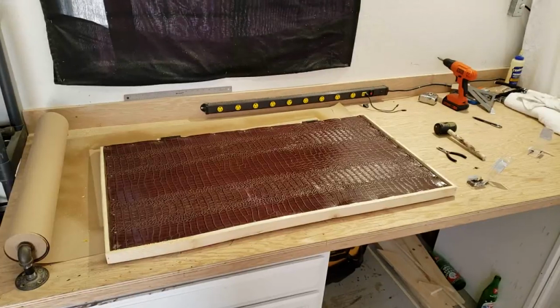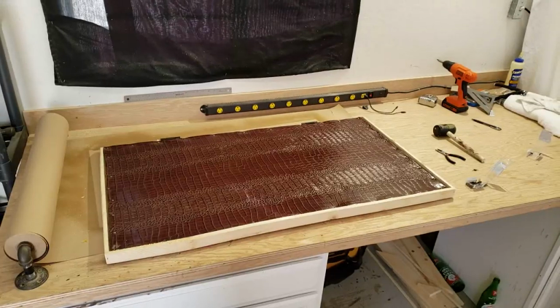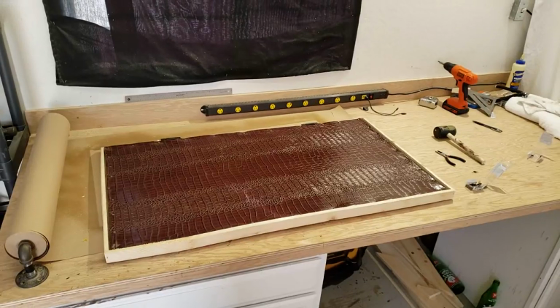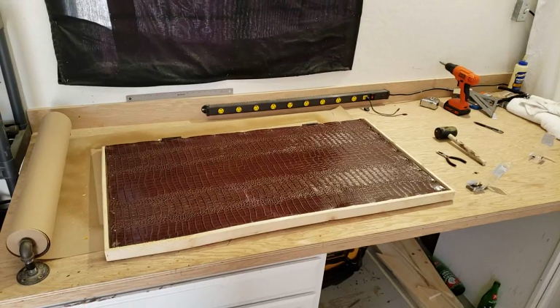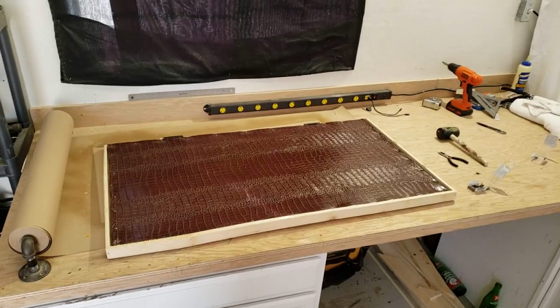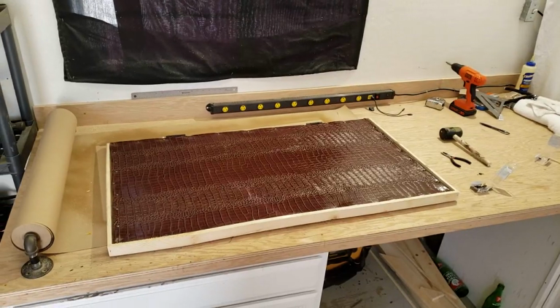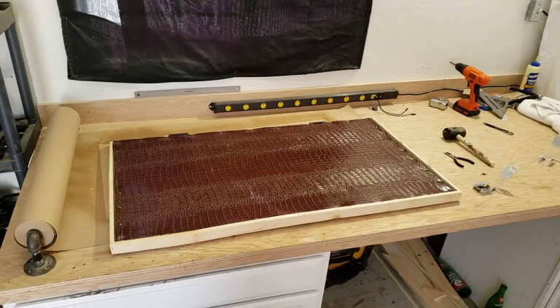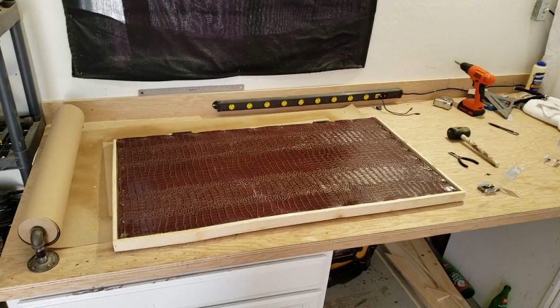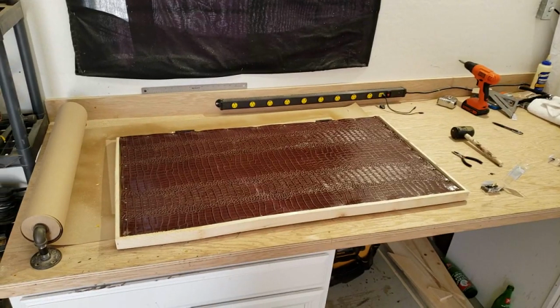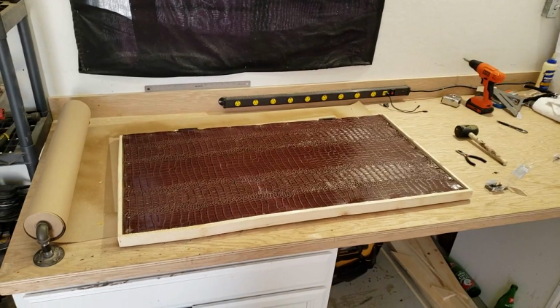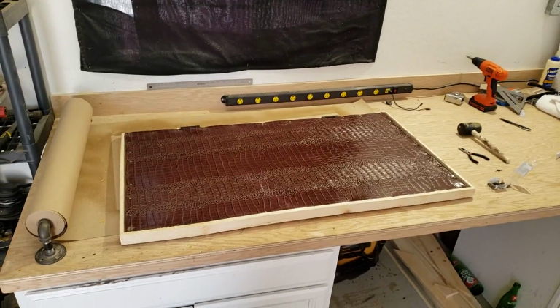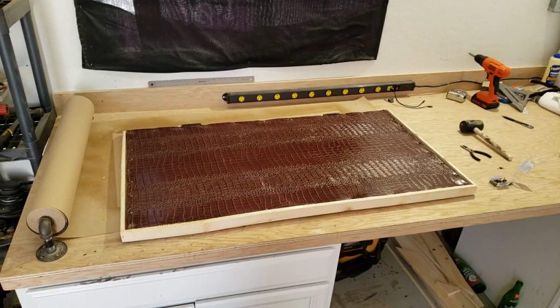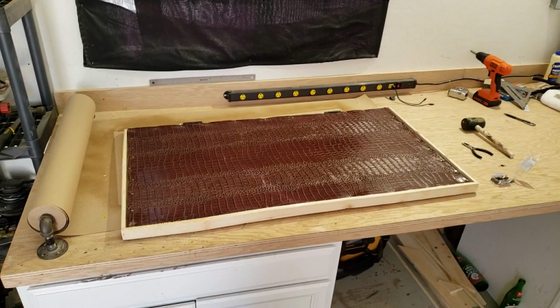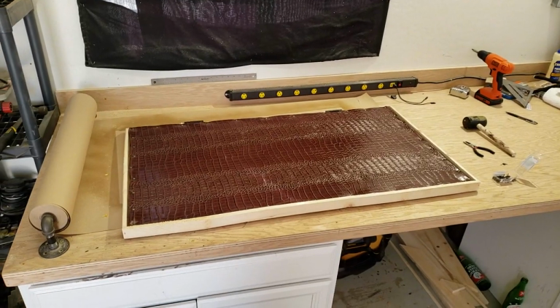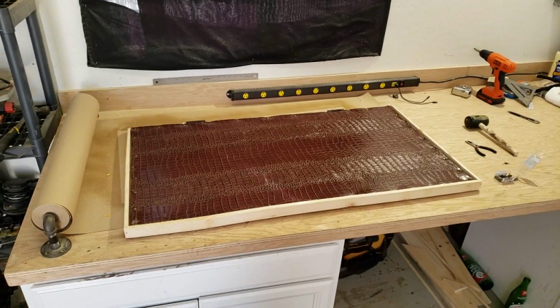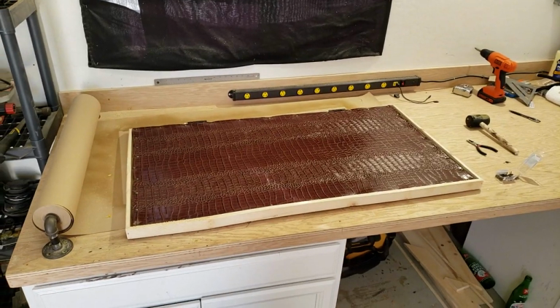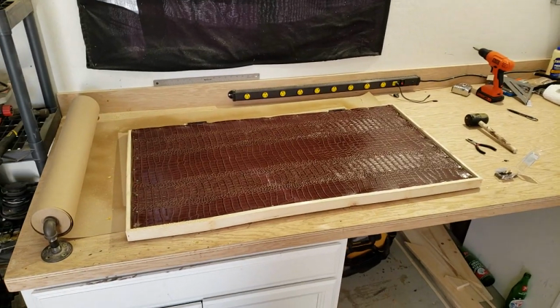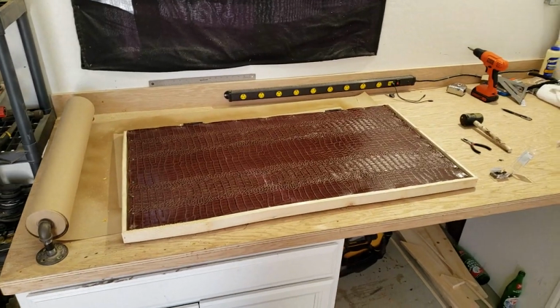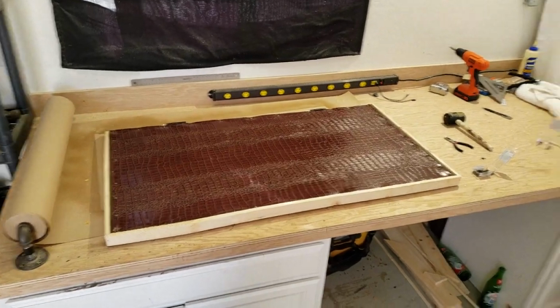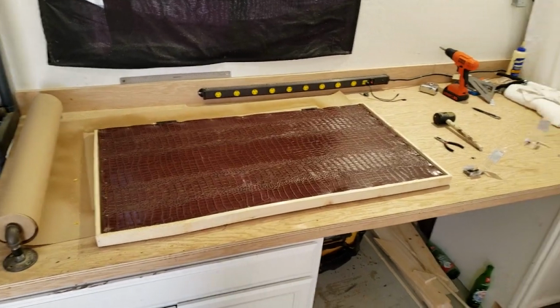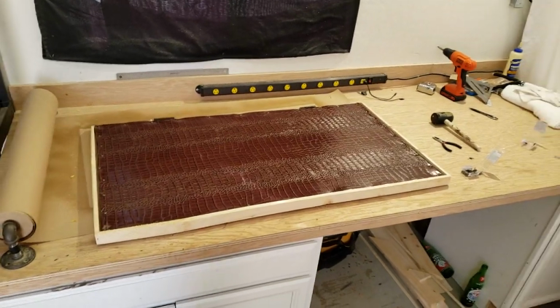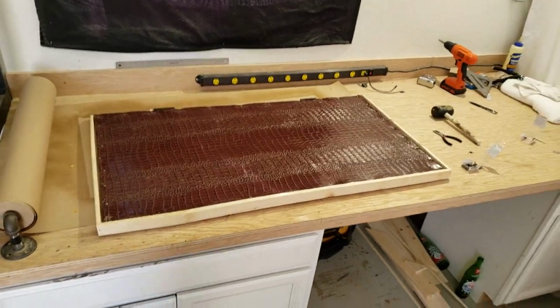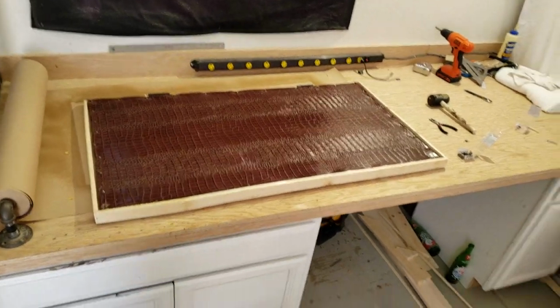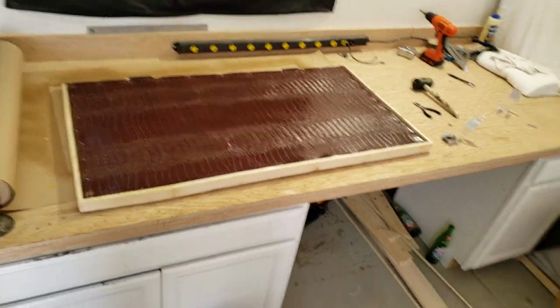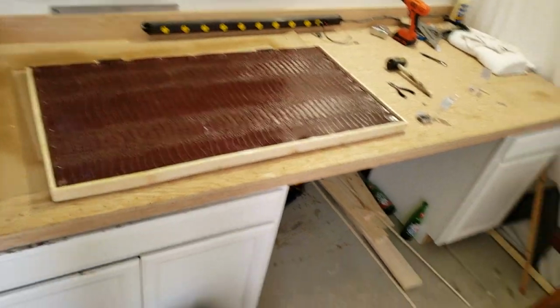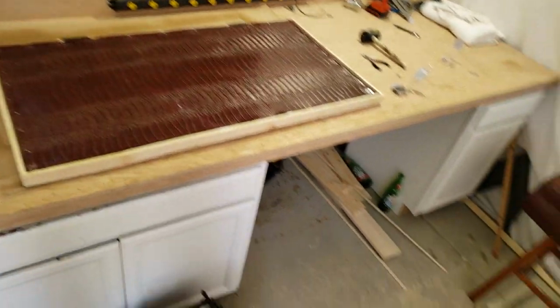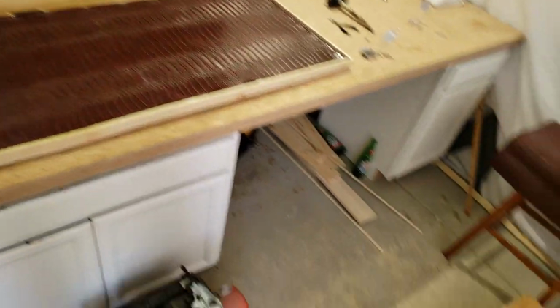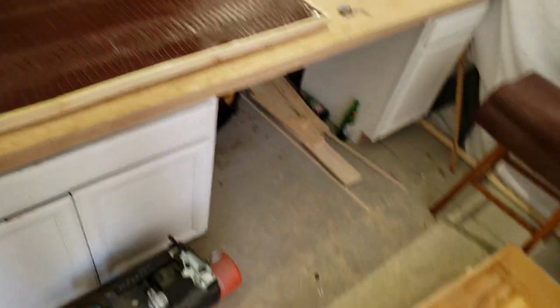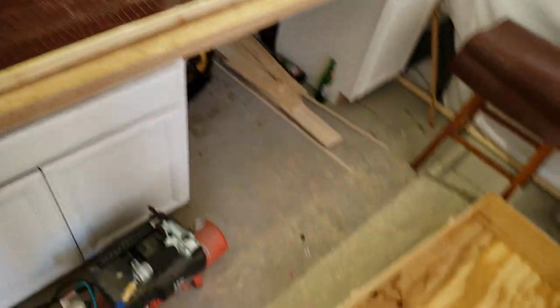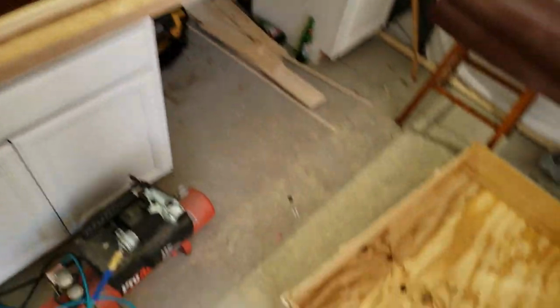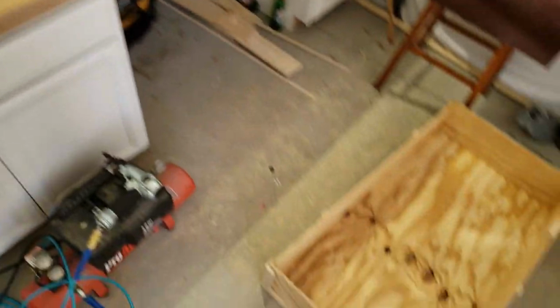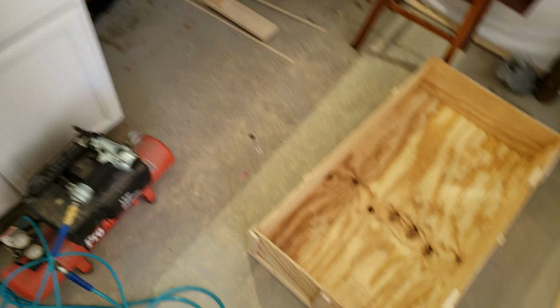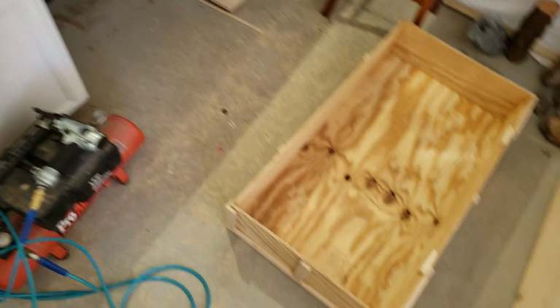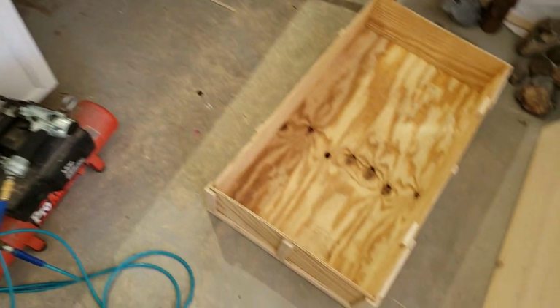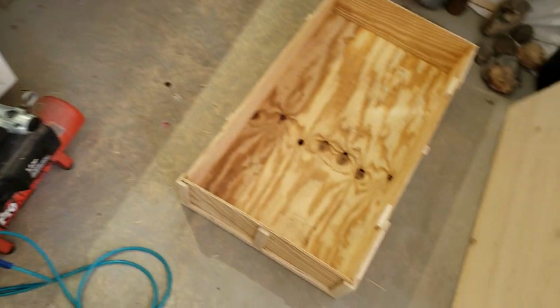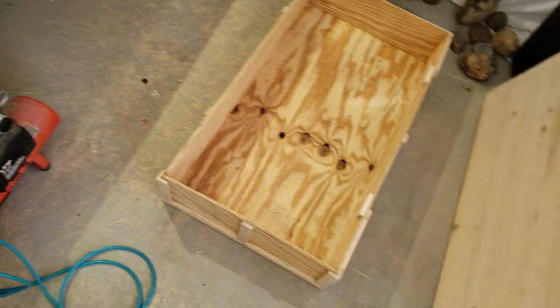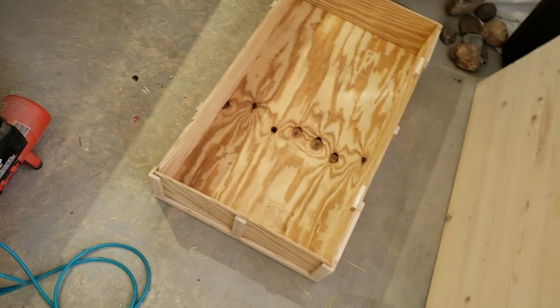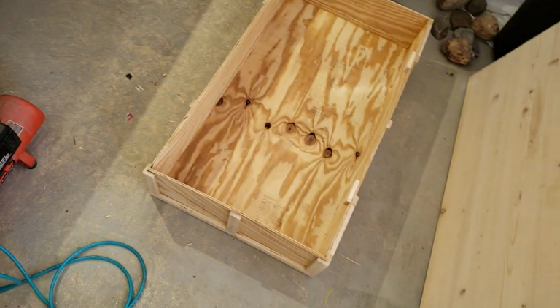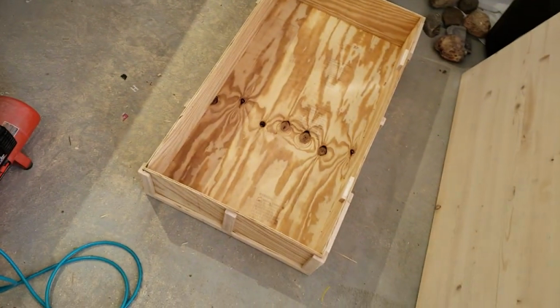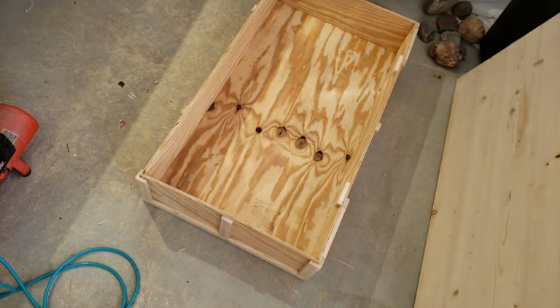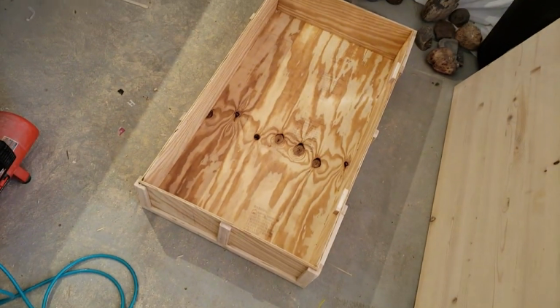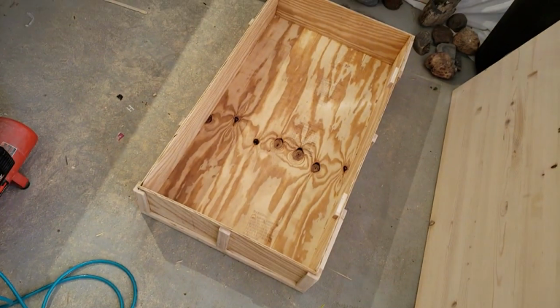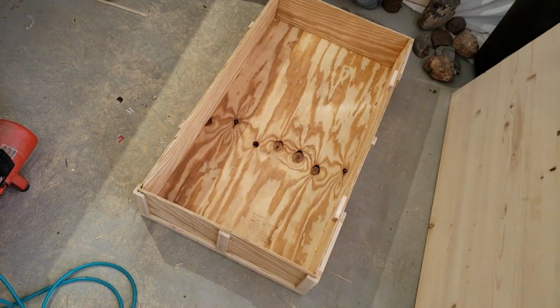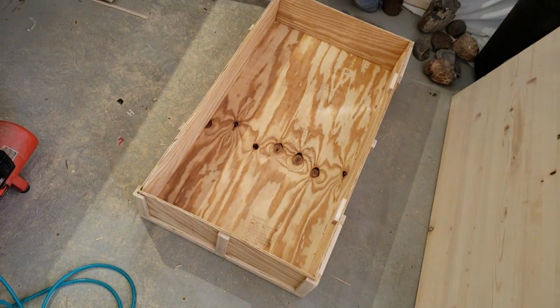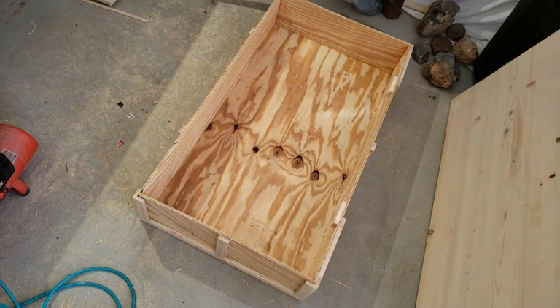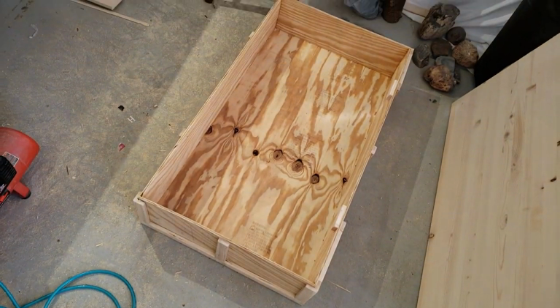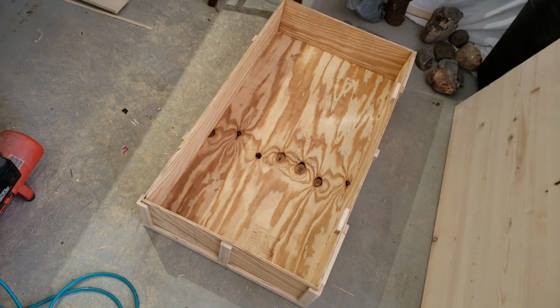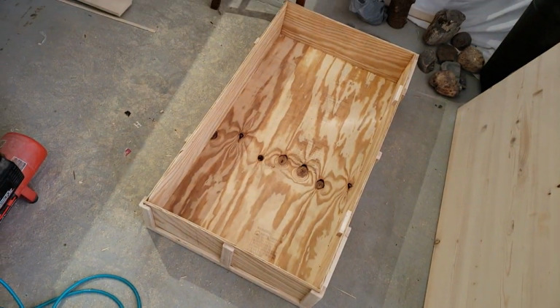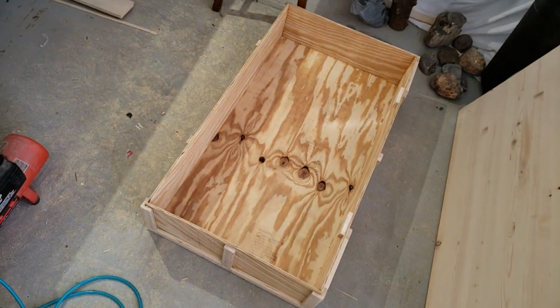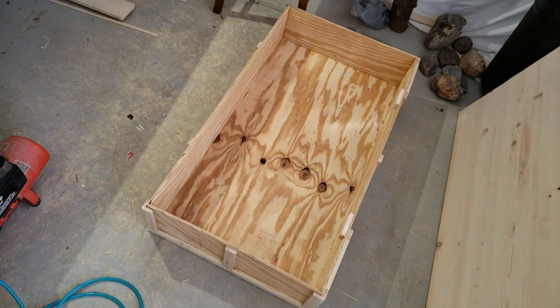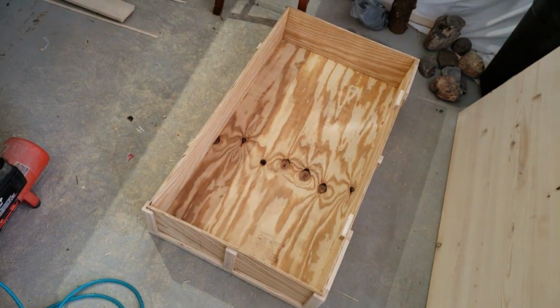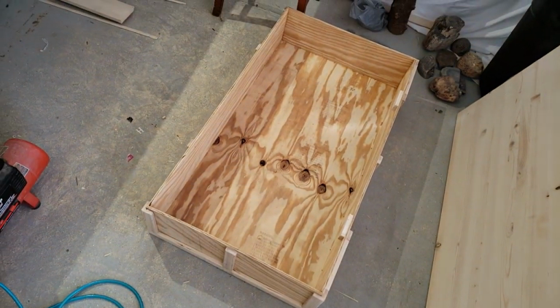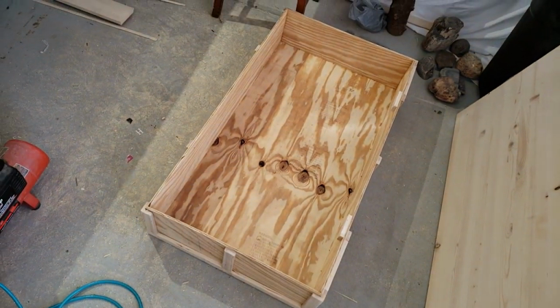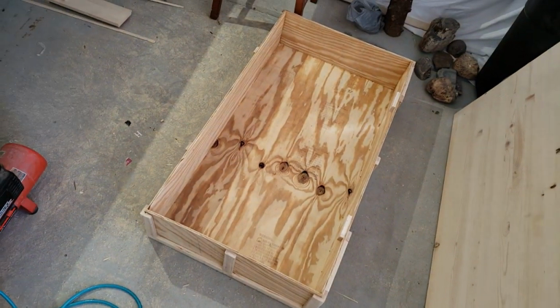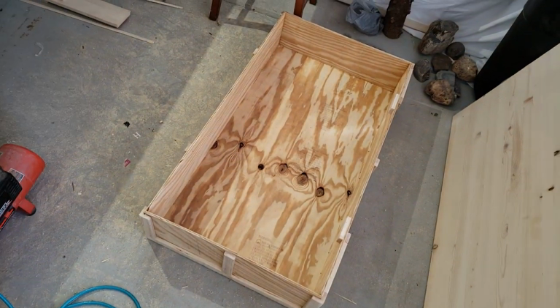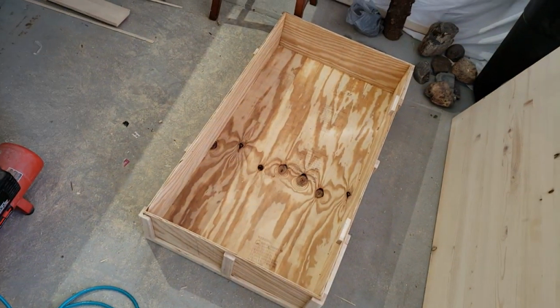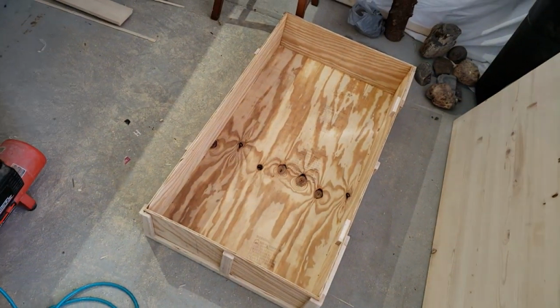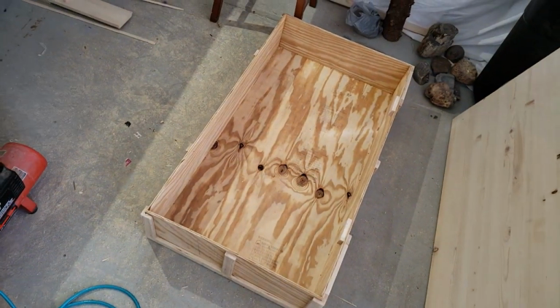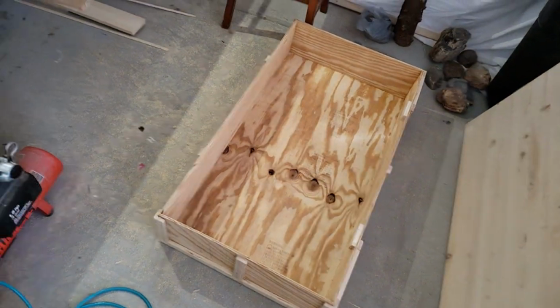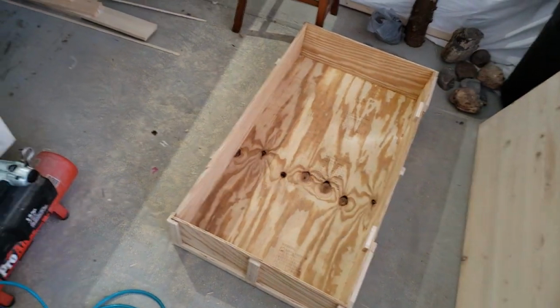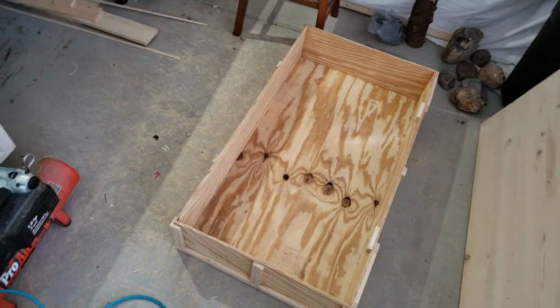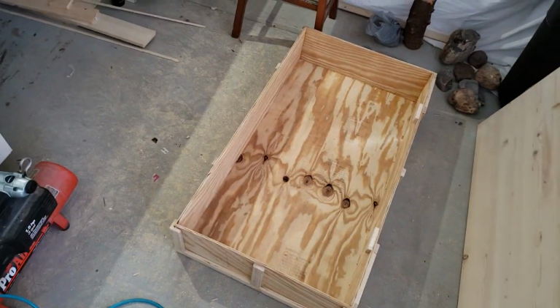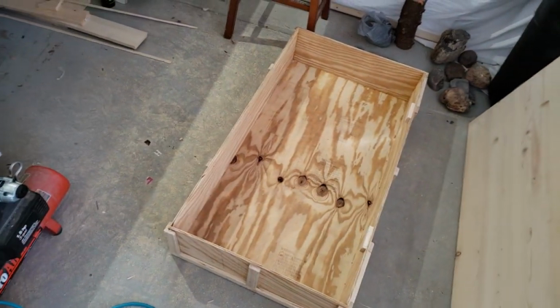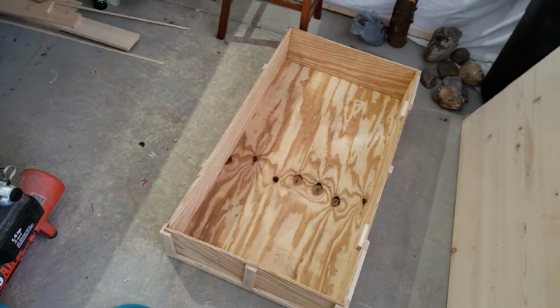Alright, so the lid is done and now it's just time to line the crate. So let's get to that.